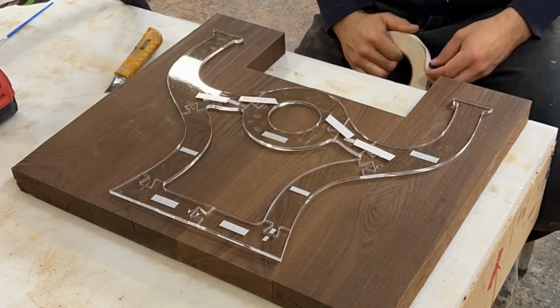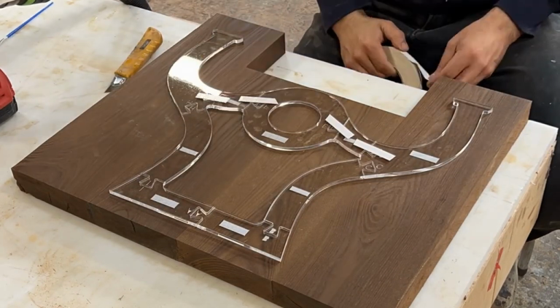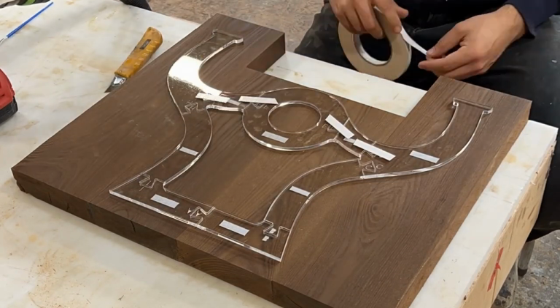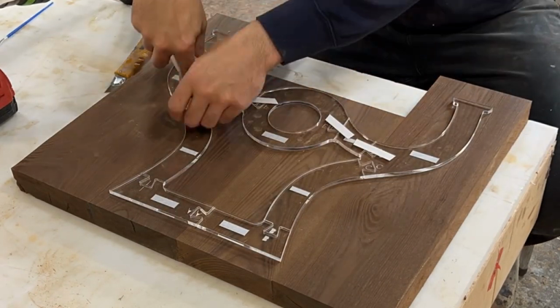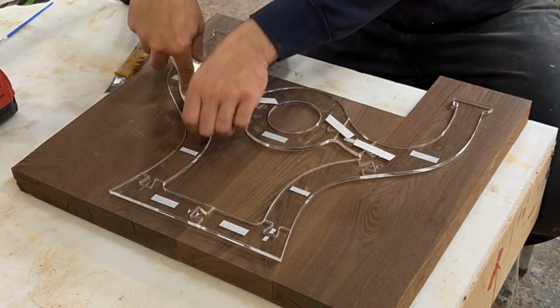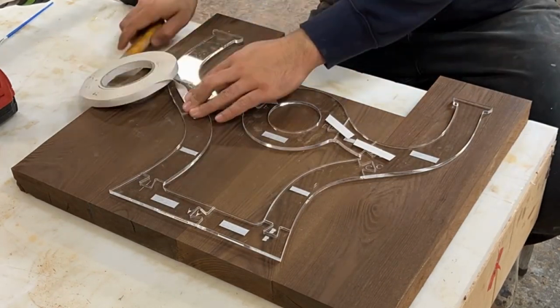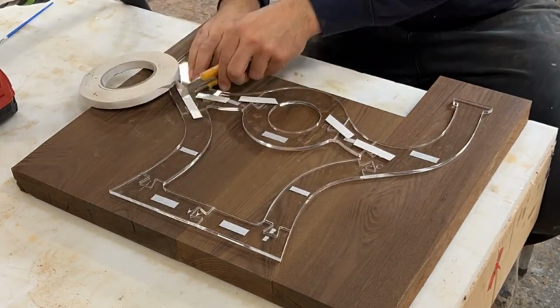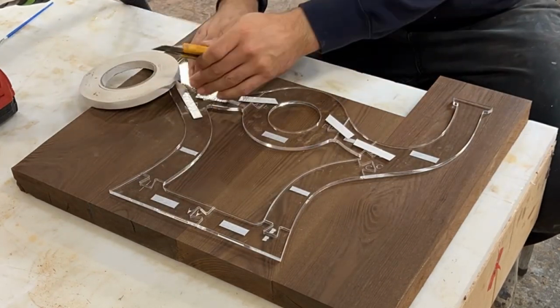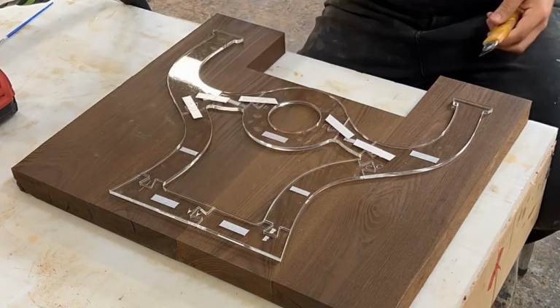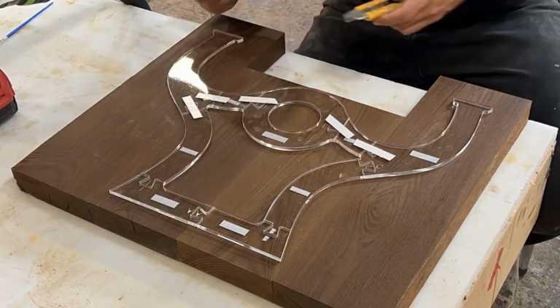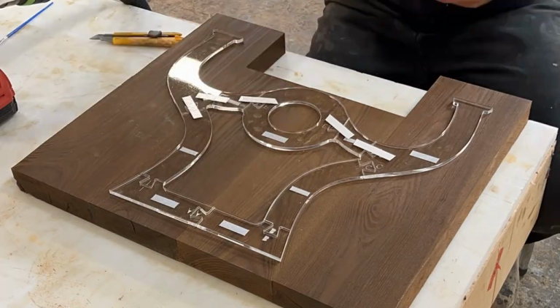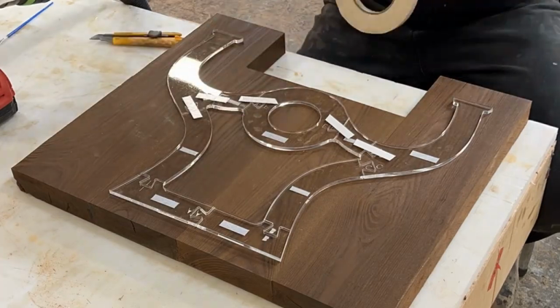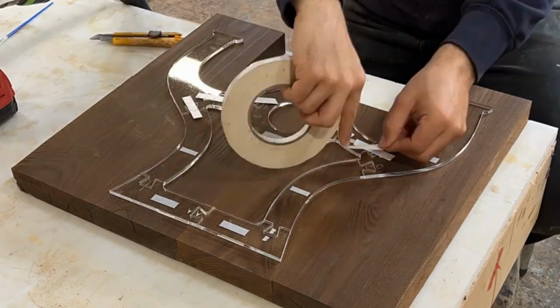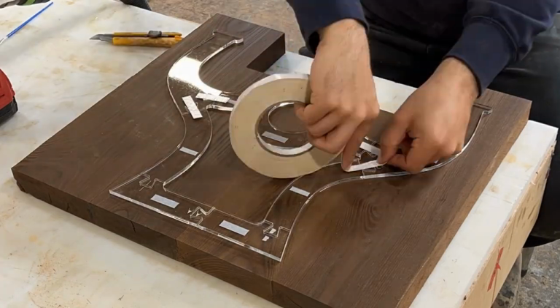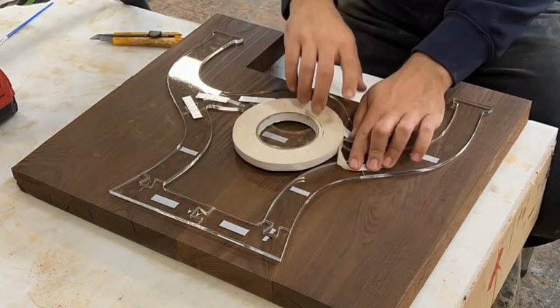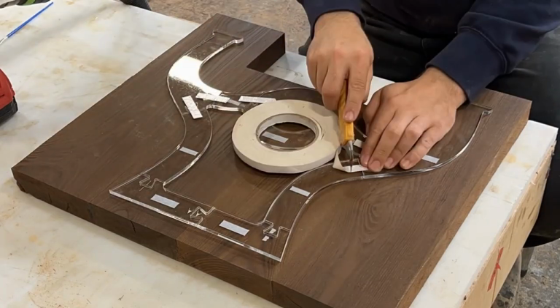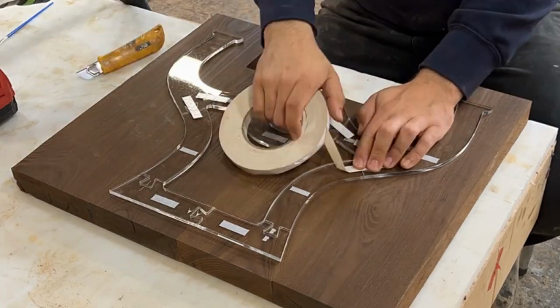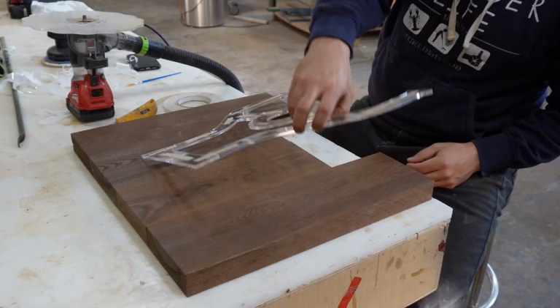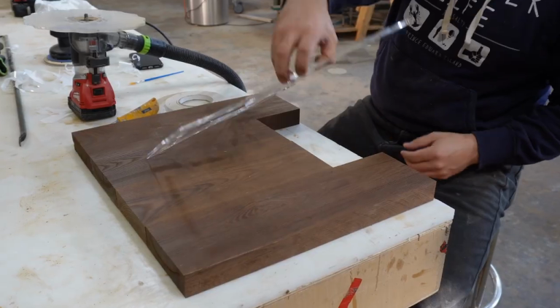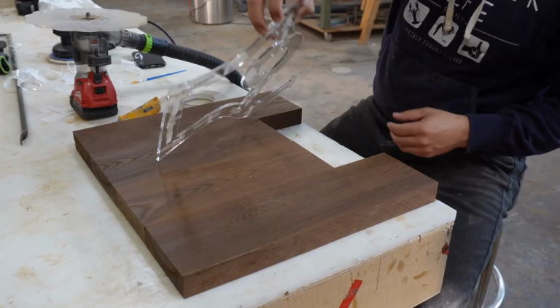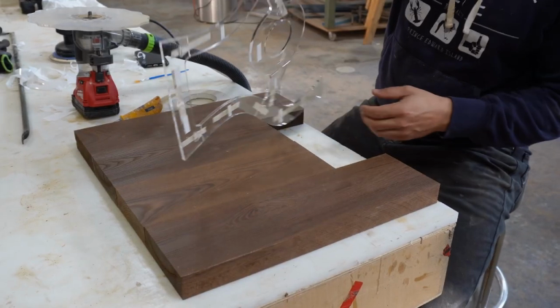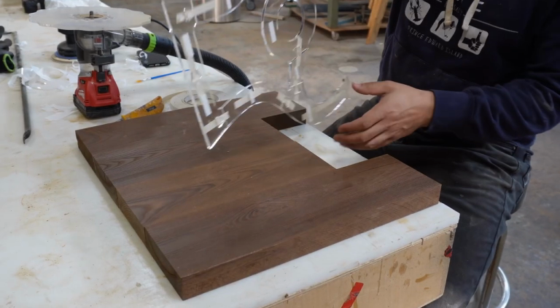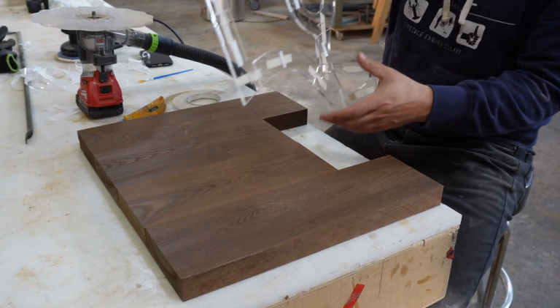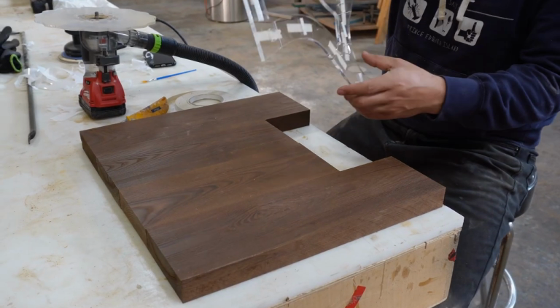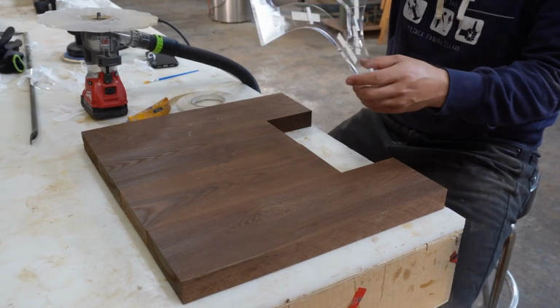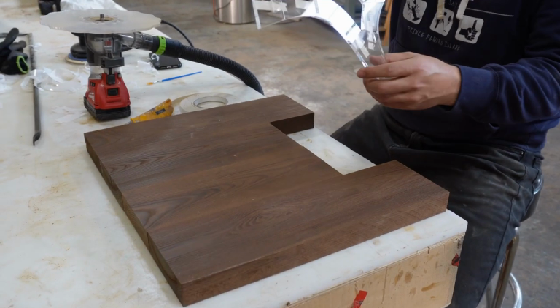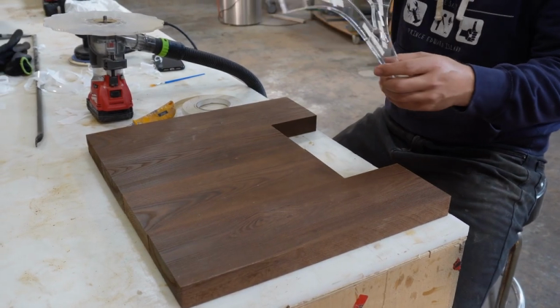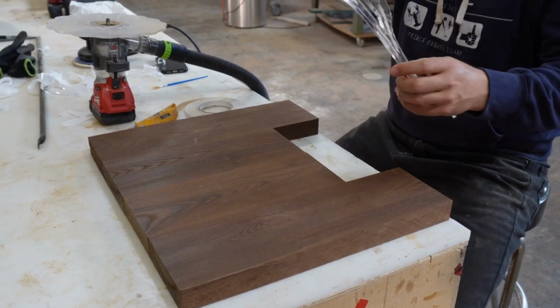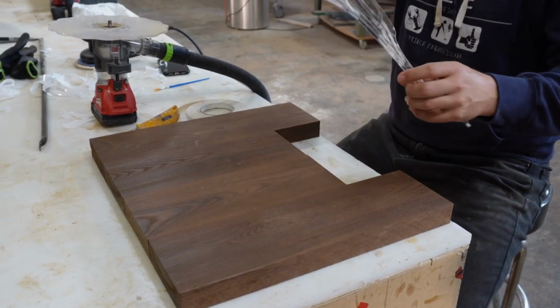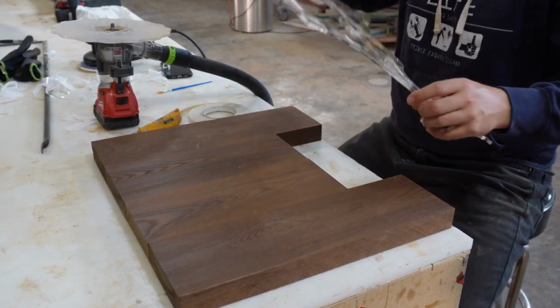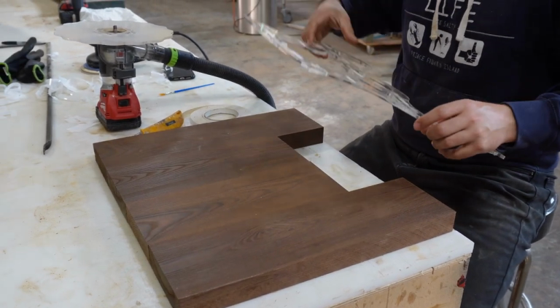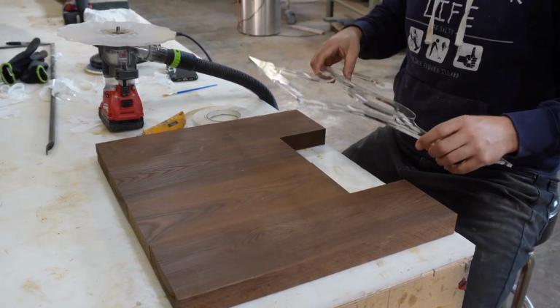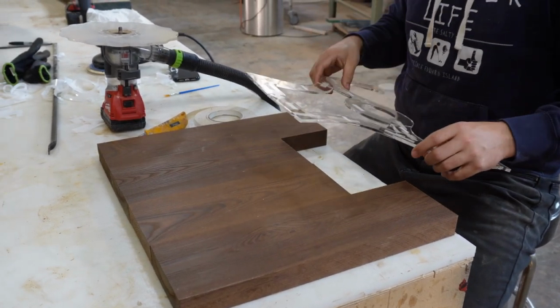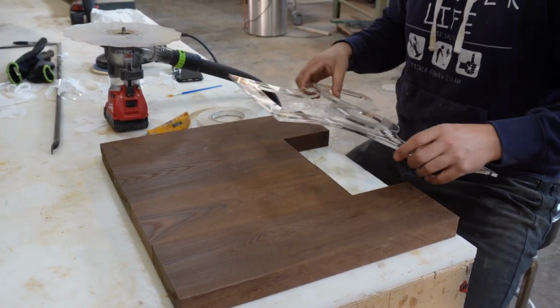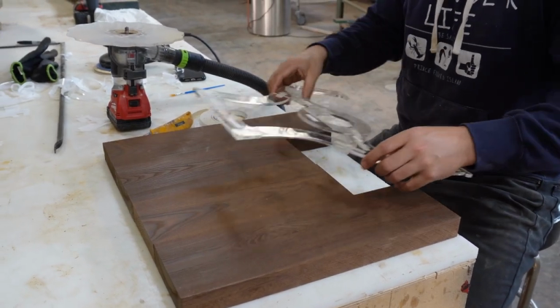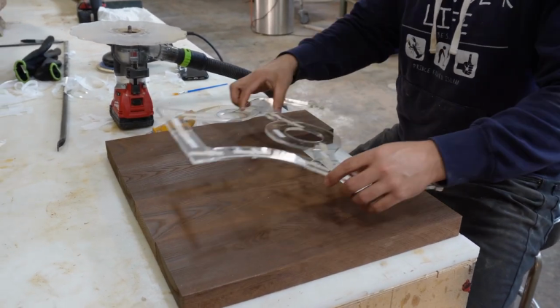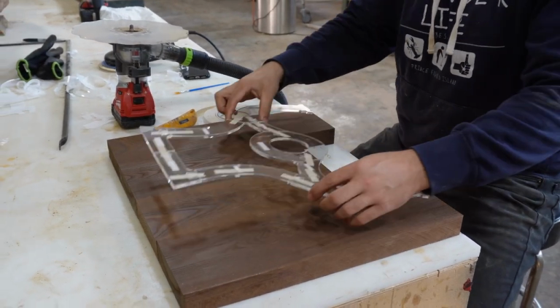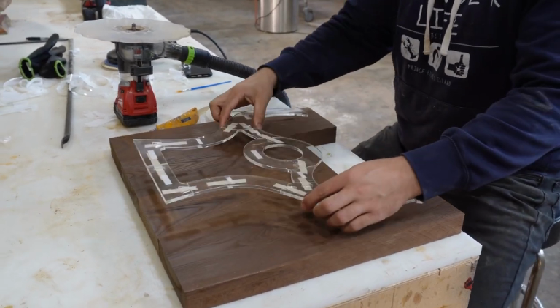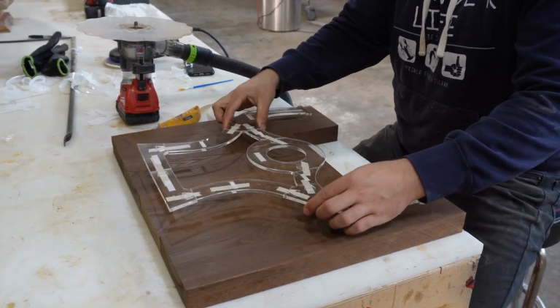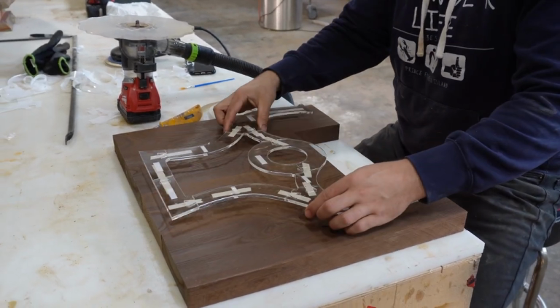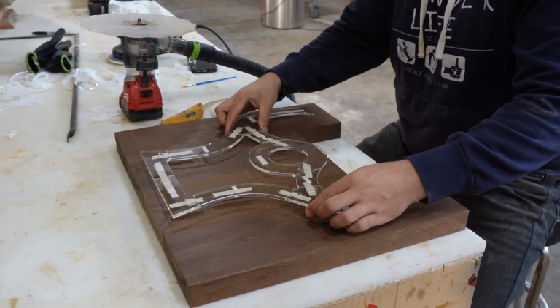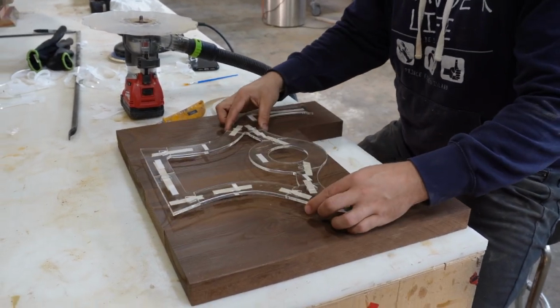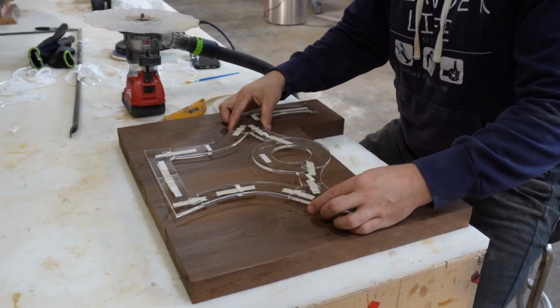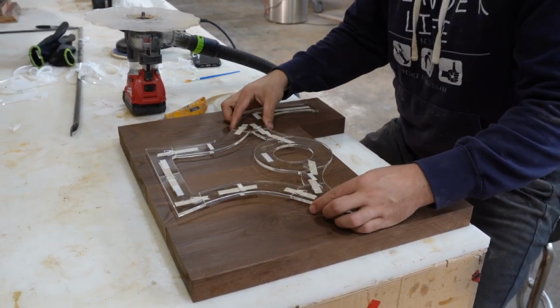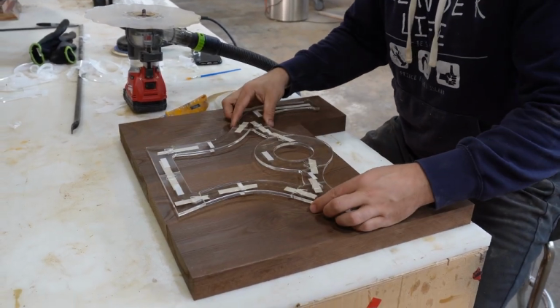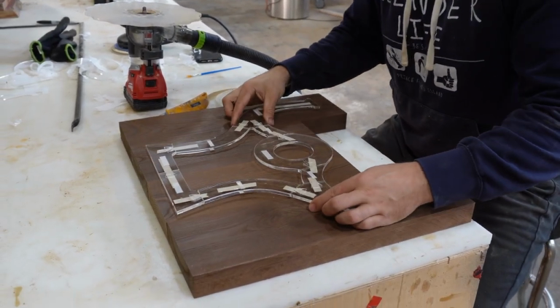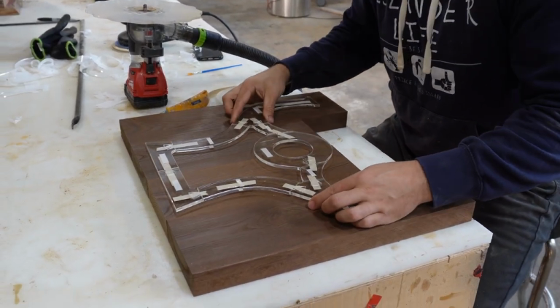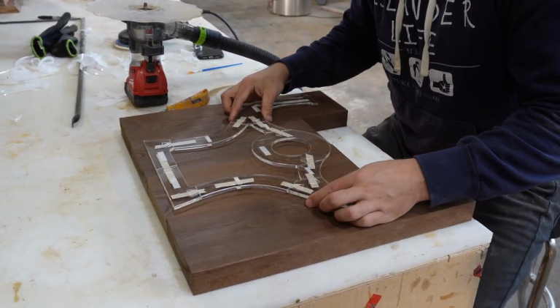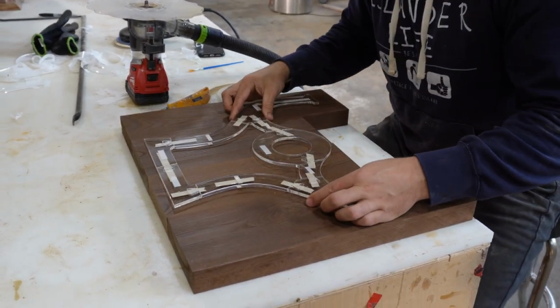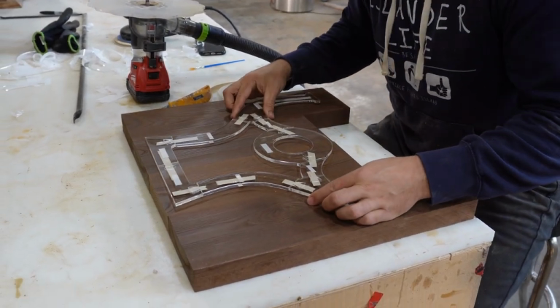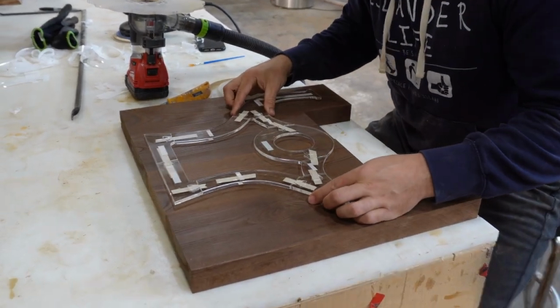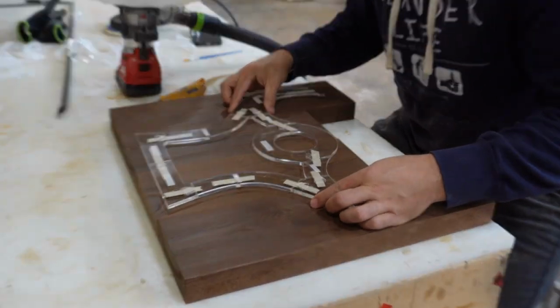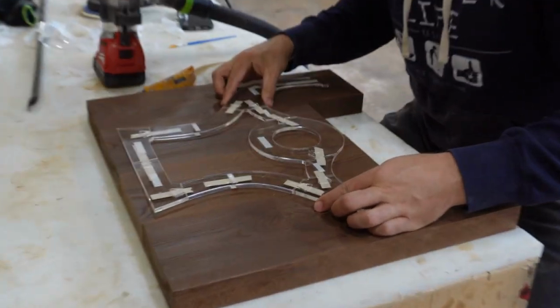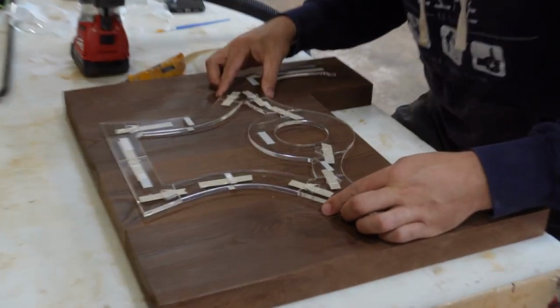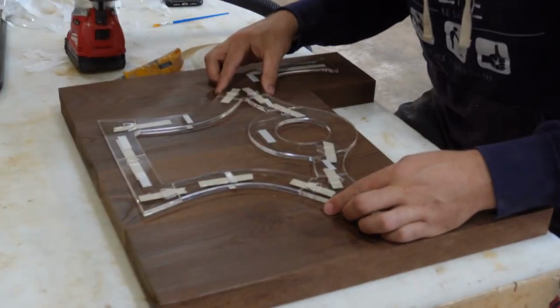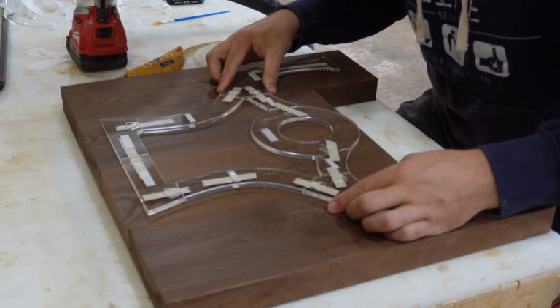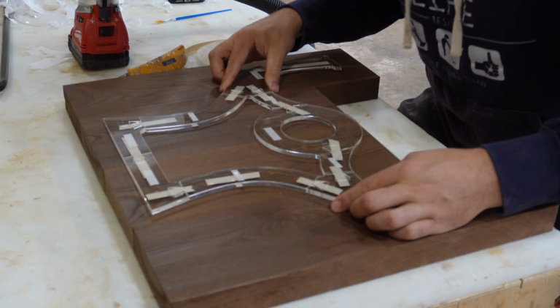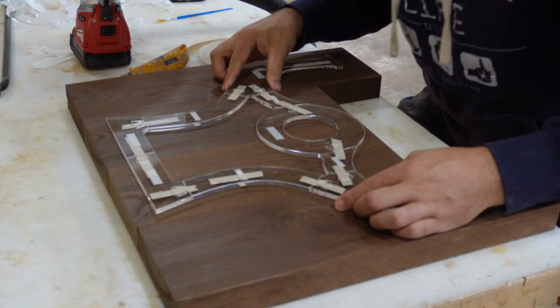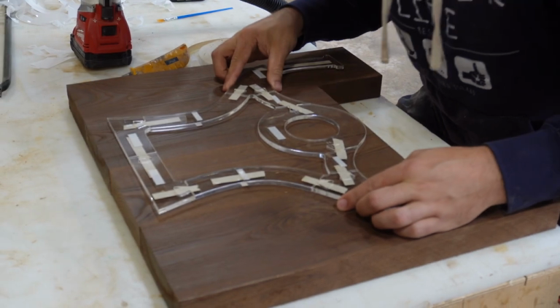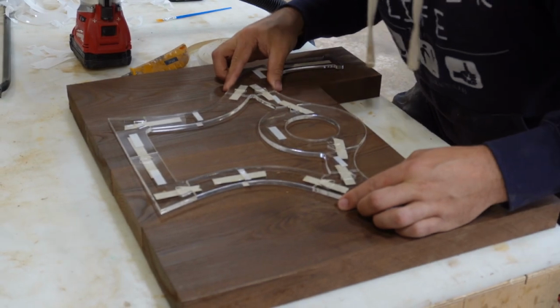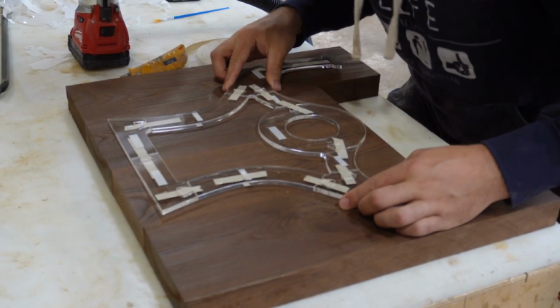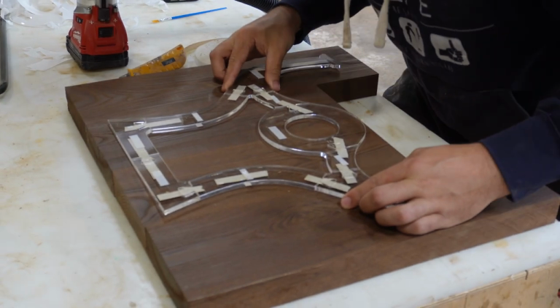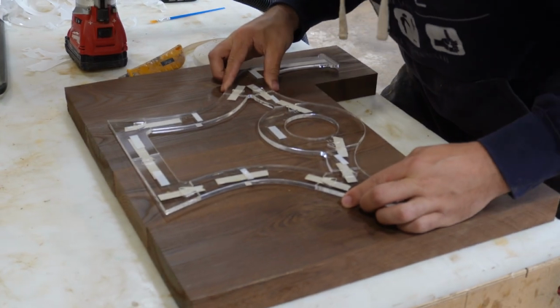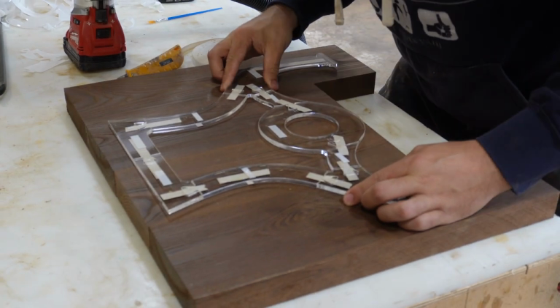We've got our template. We find a nice spot on our panel here to make sure that we can cut our full leg design out of it.